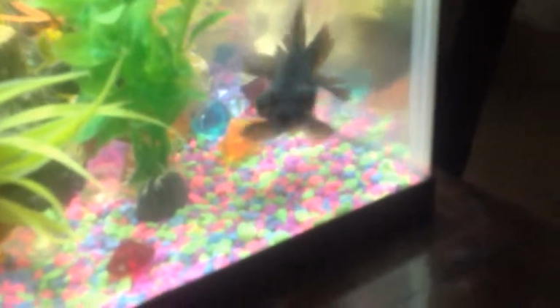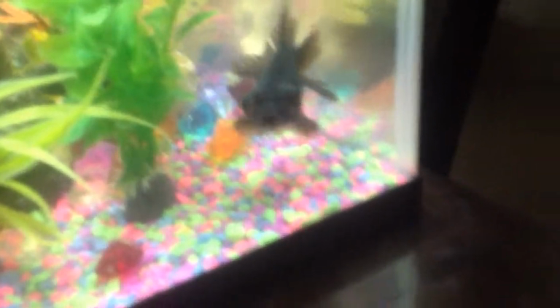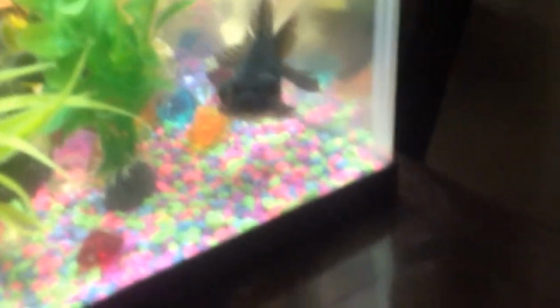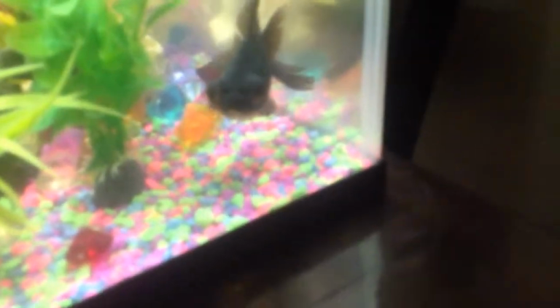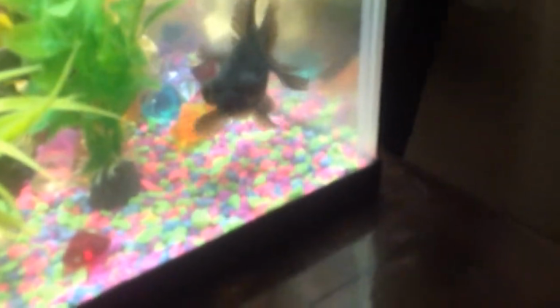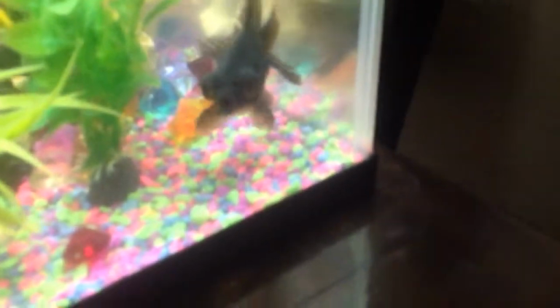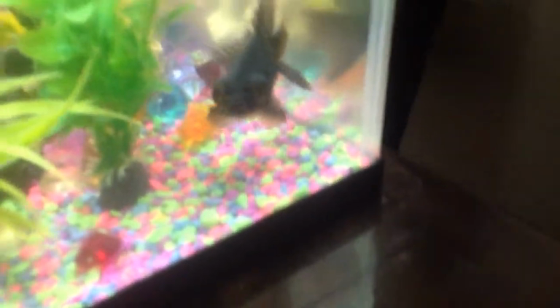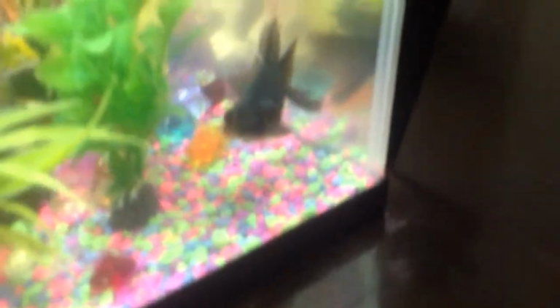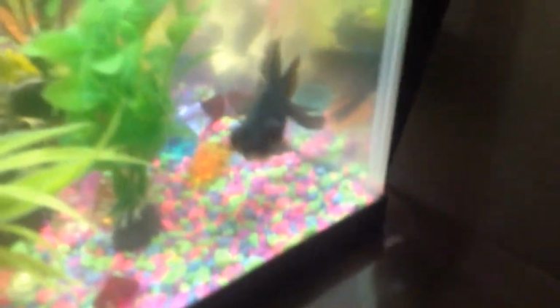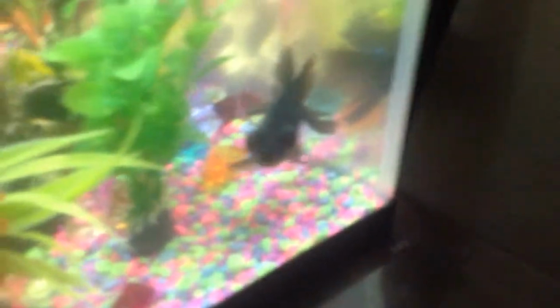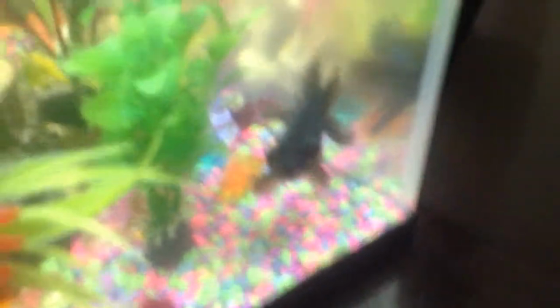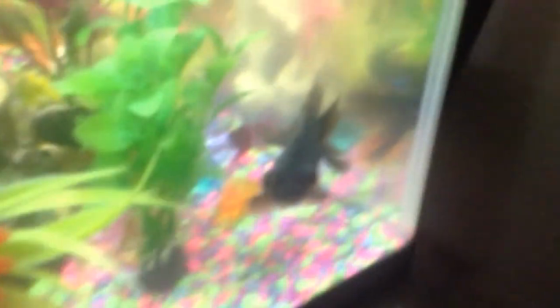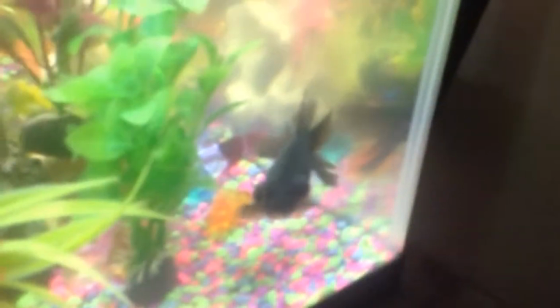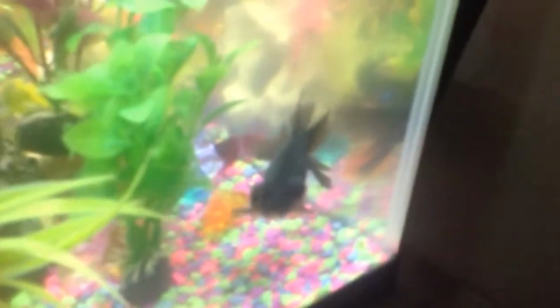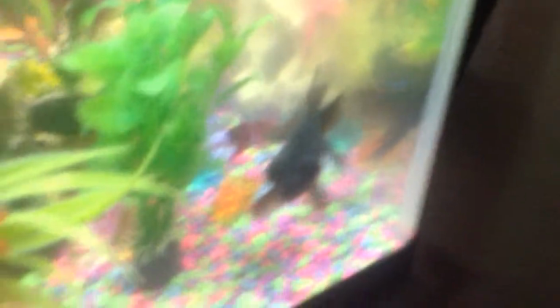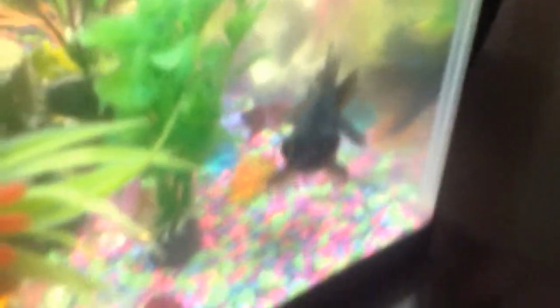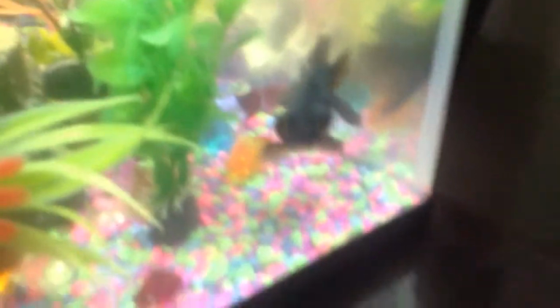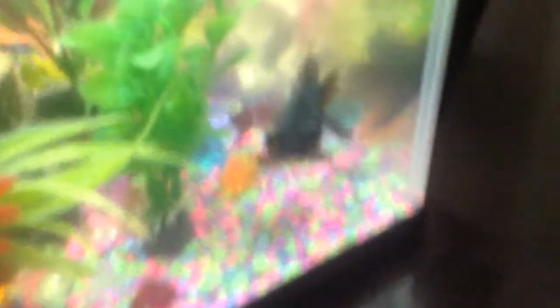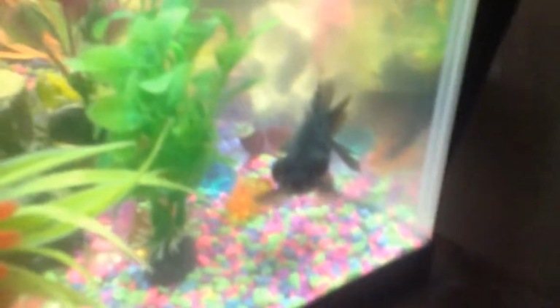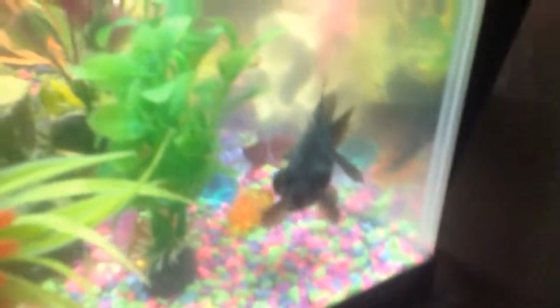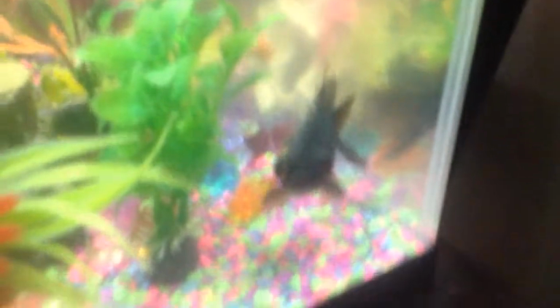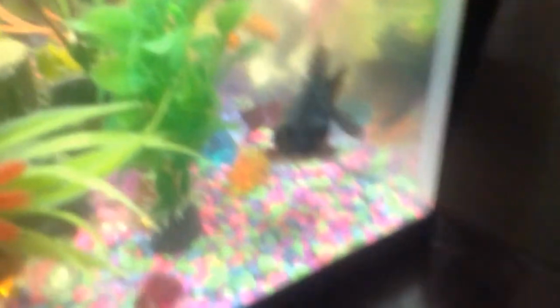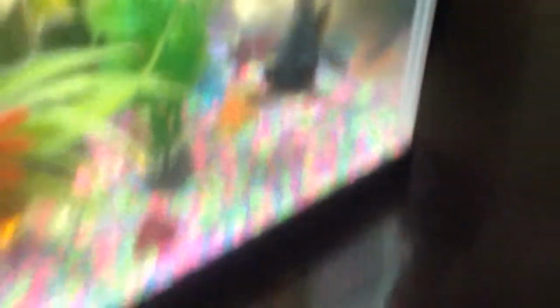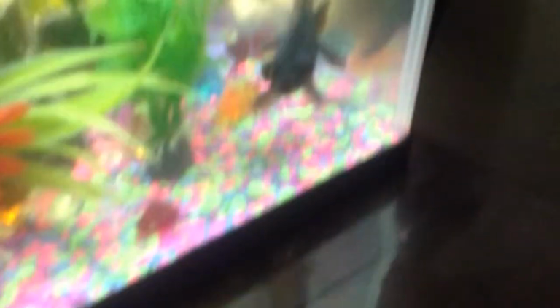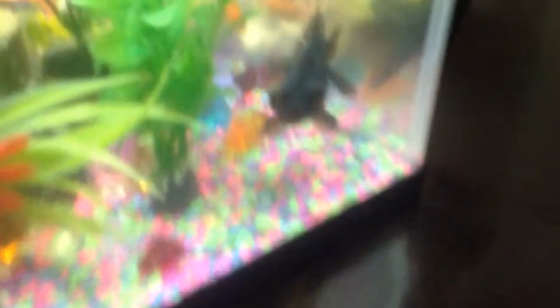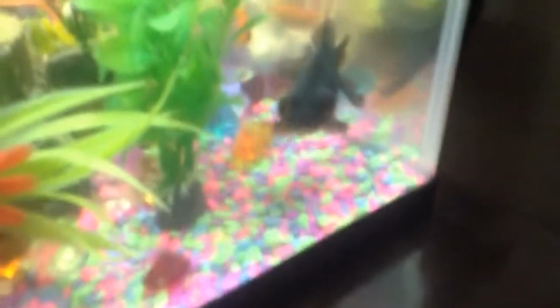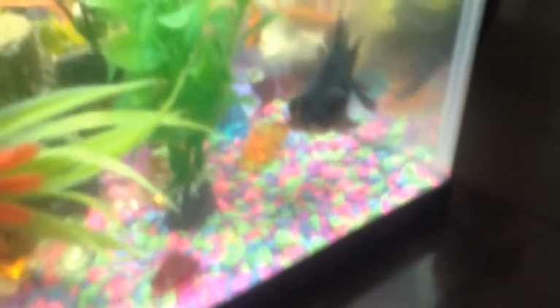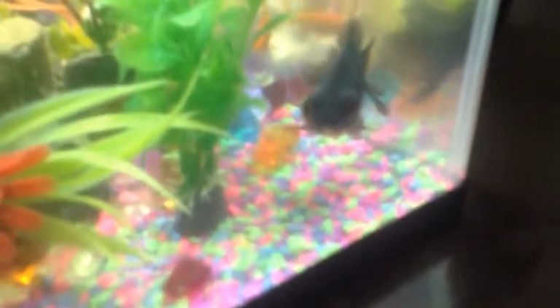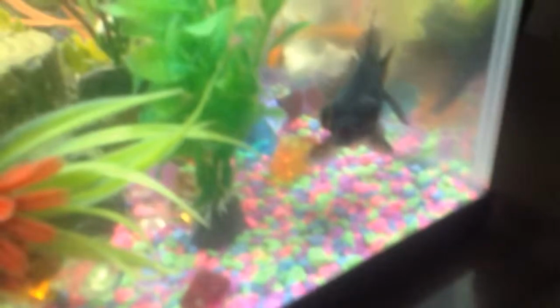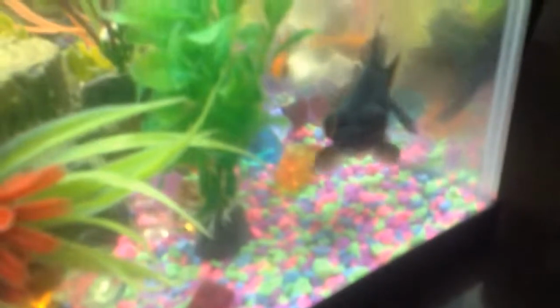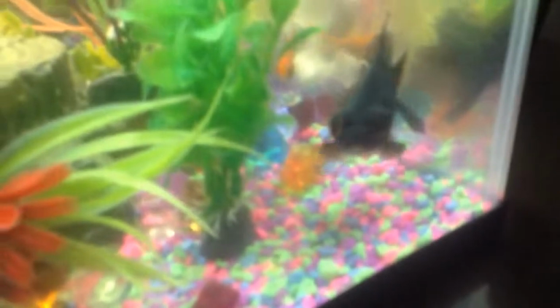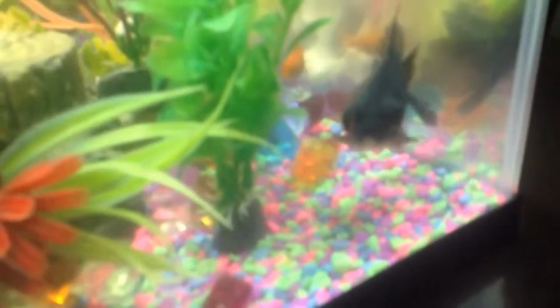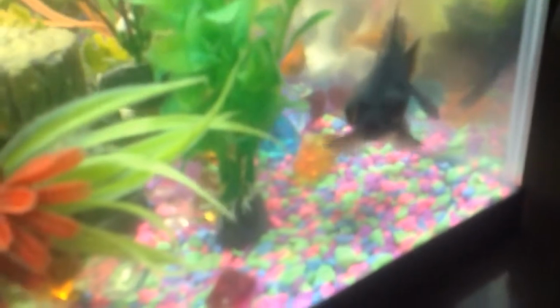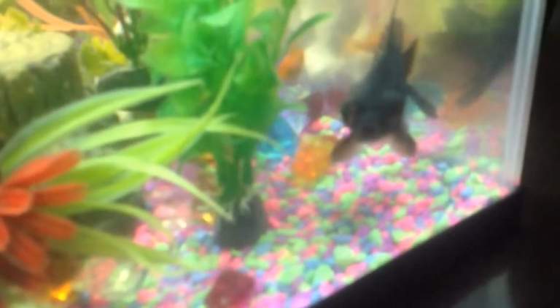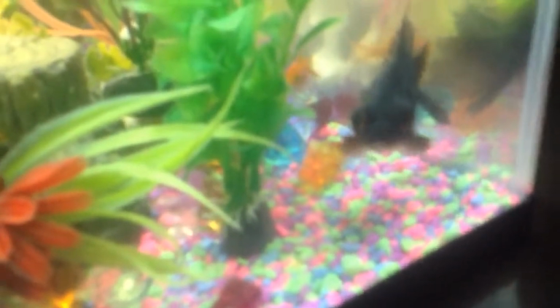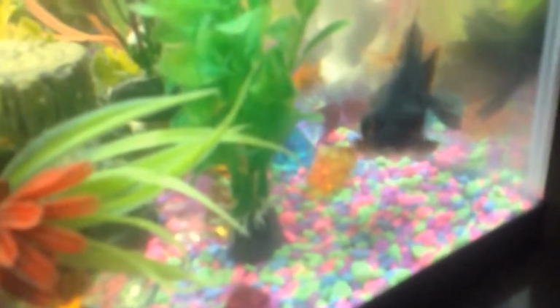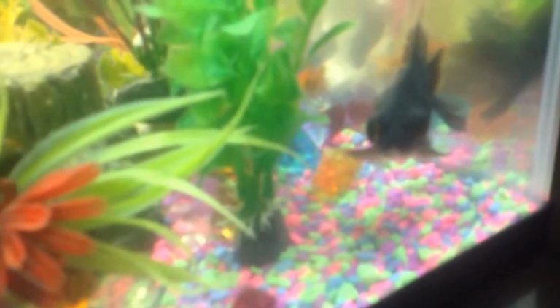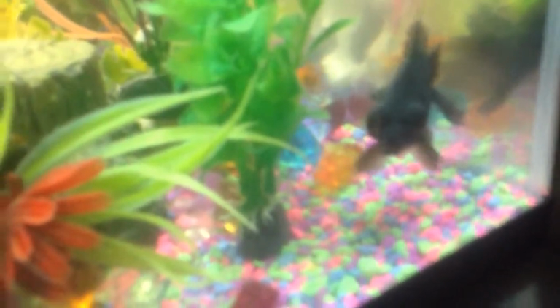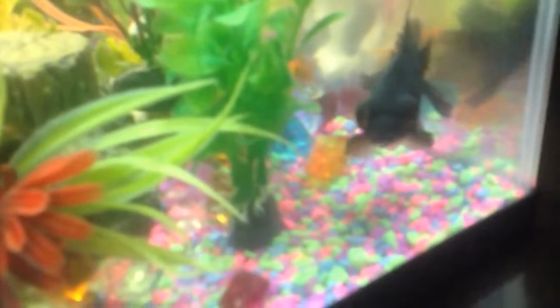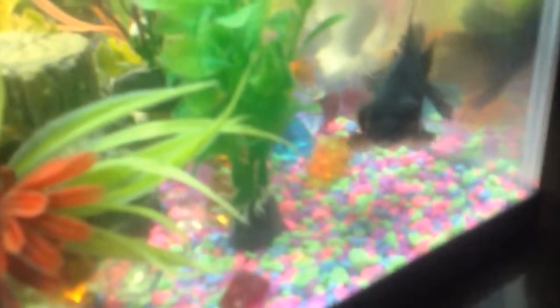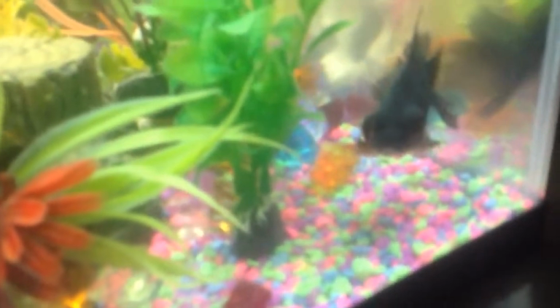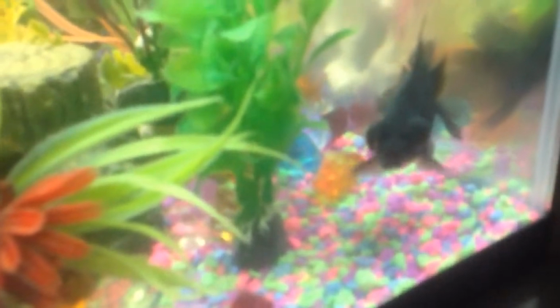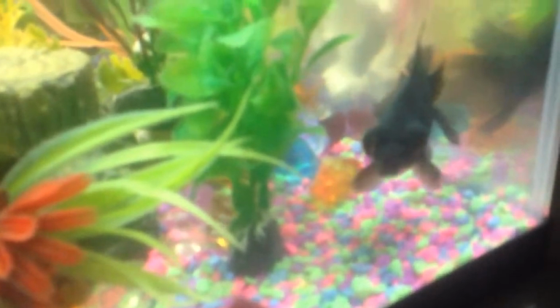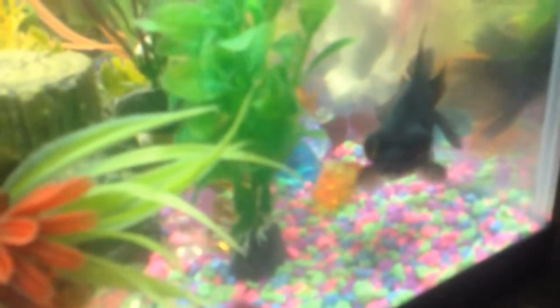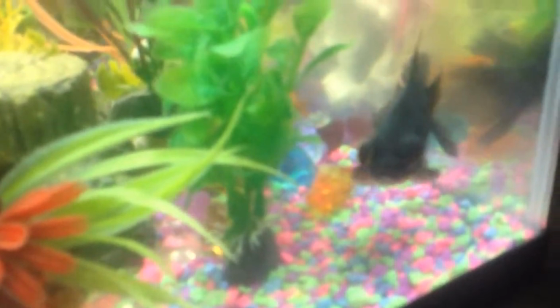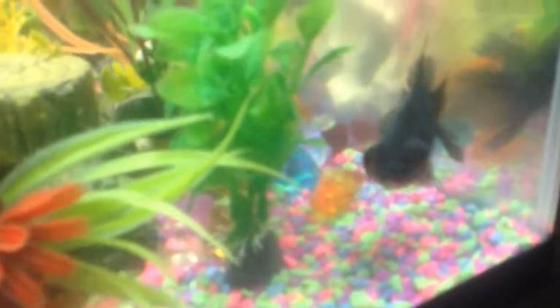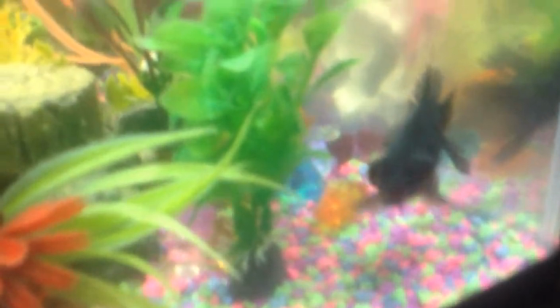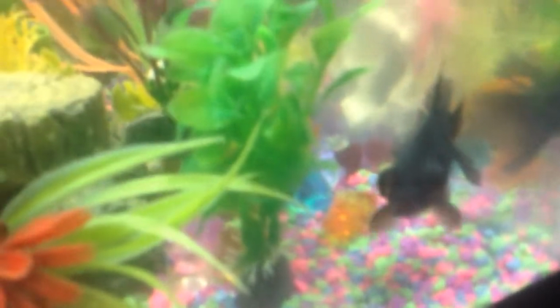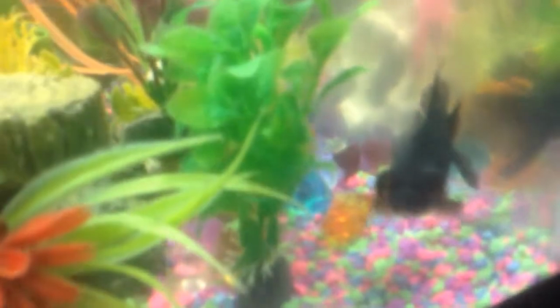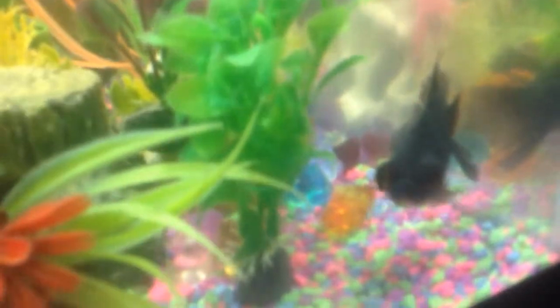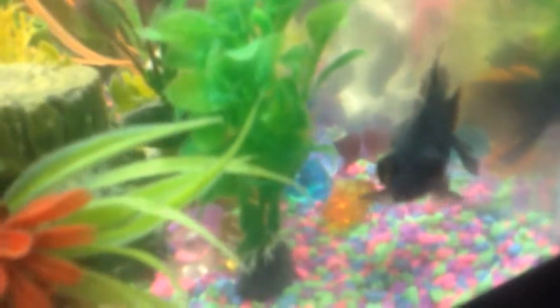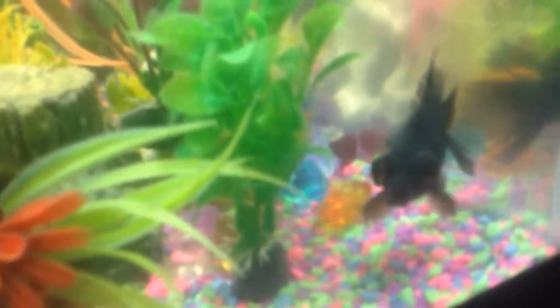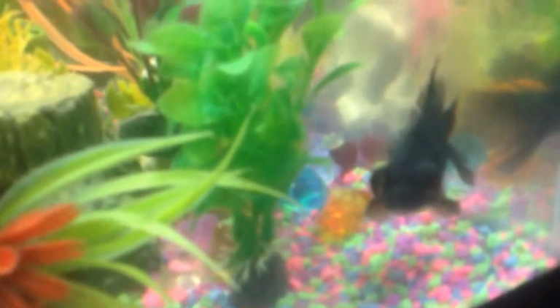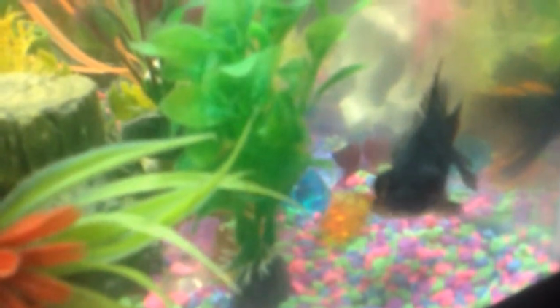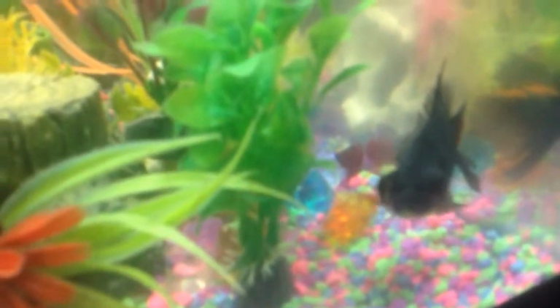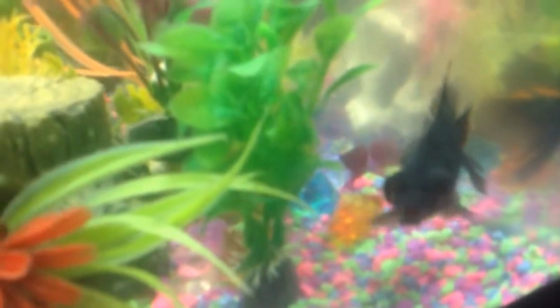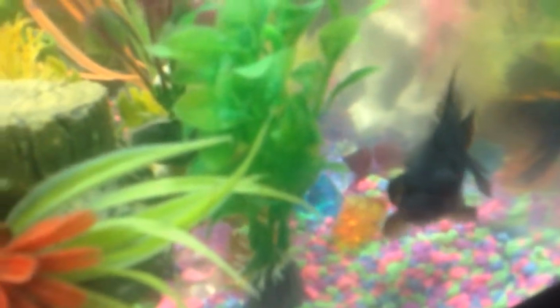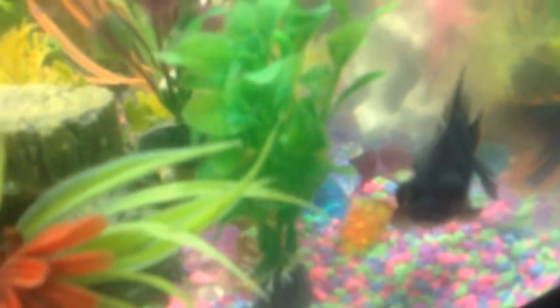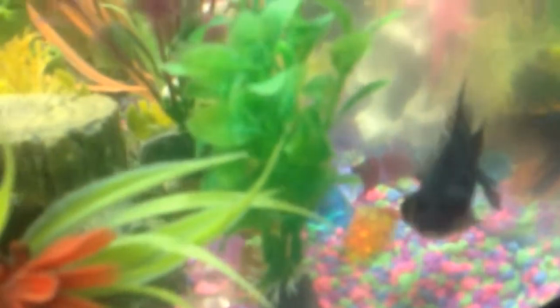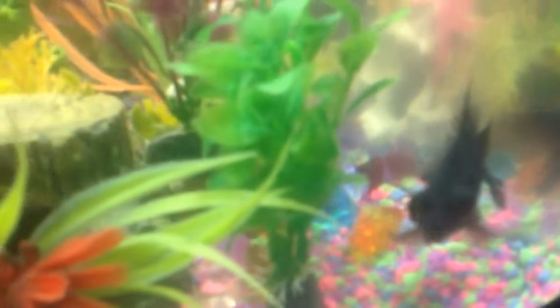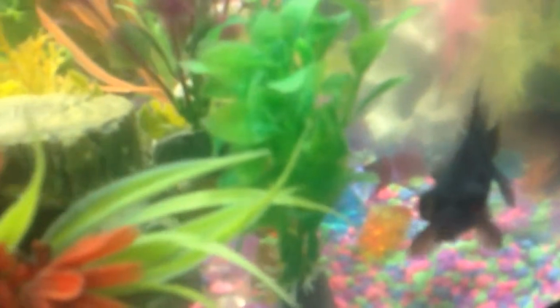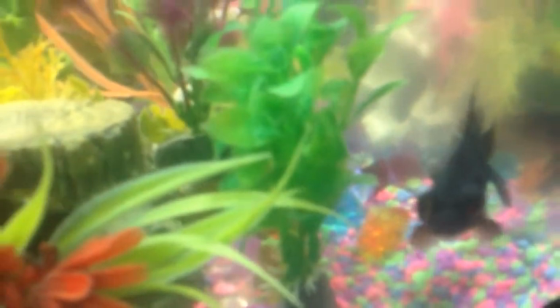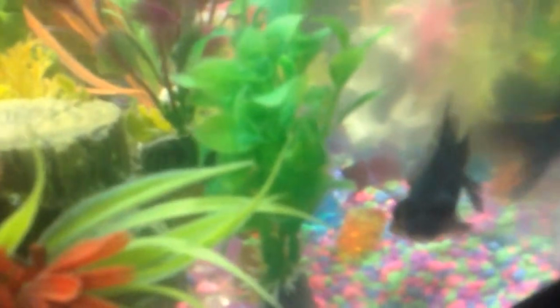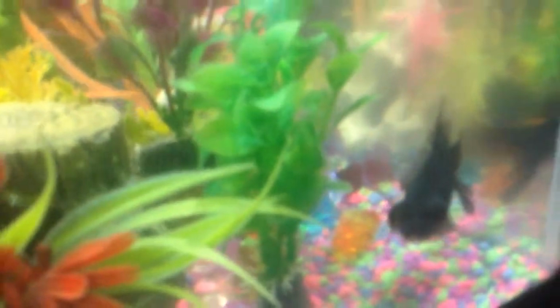I don't really know what it's called, but I think it's called a black moor goldfish.